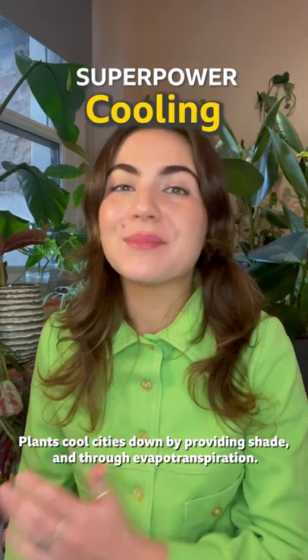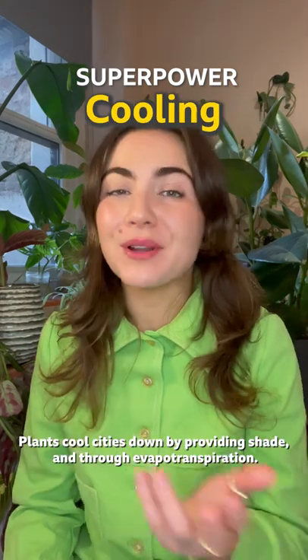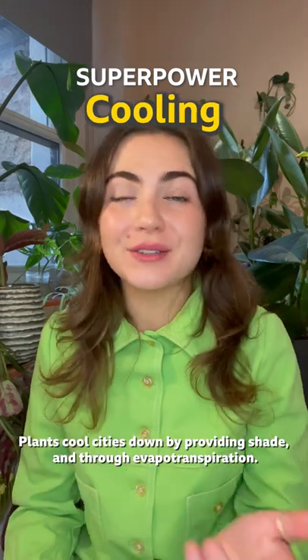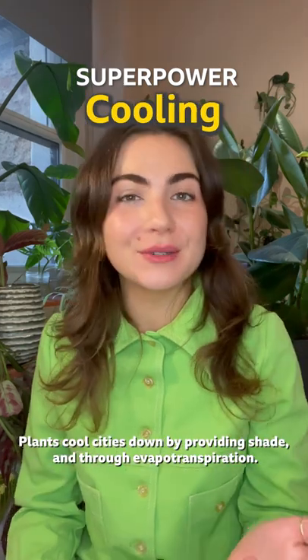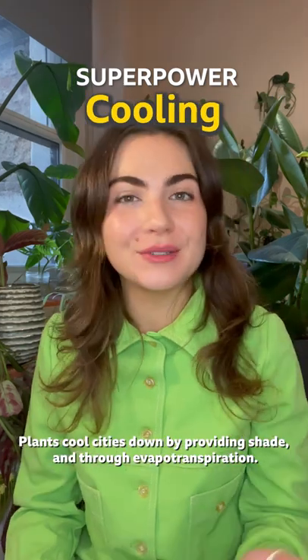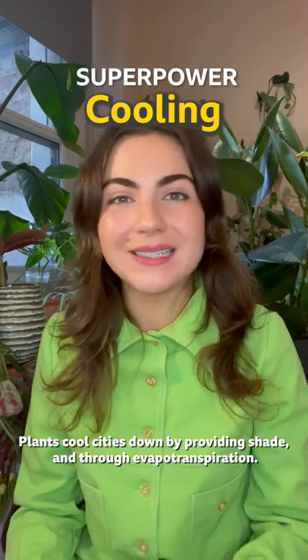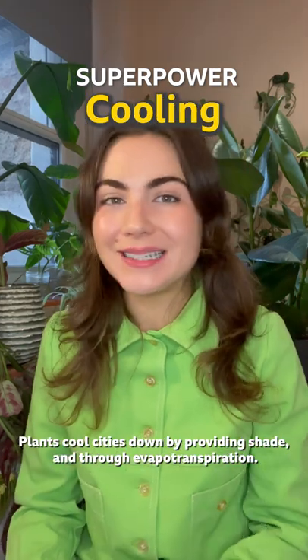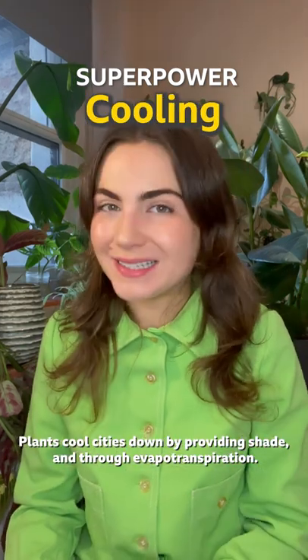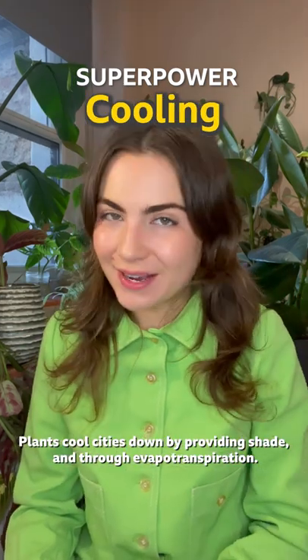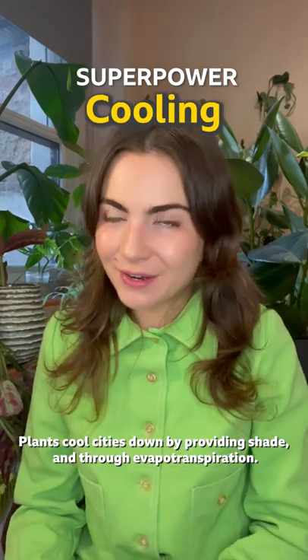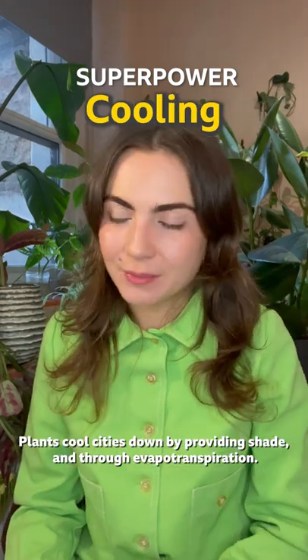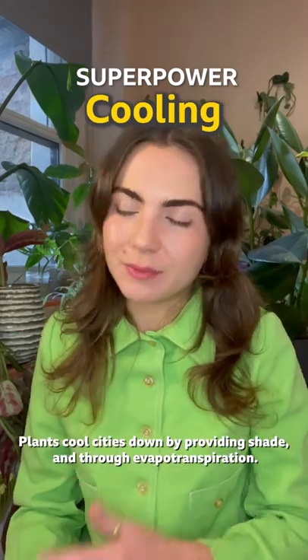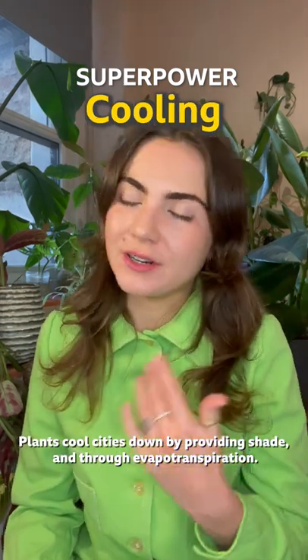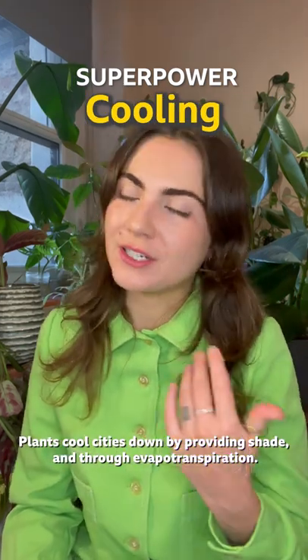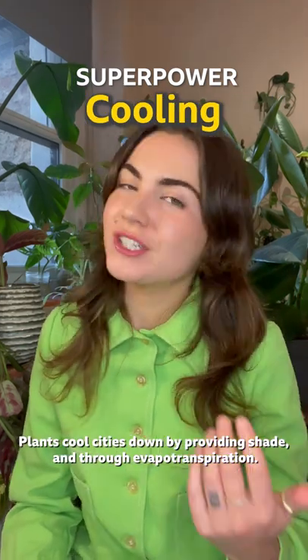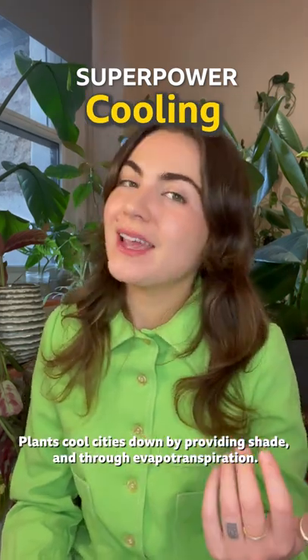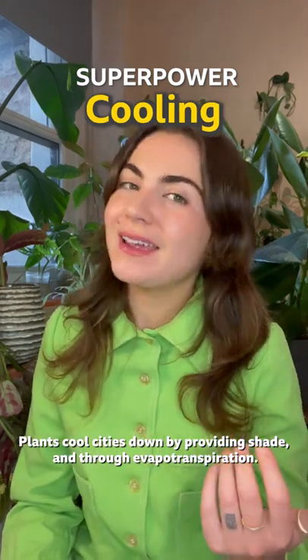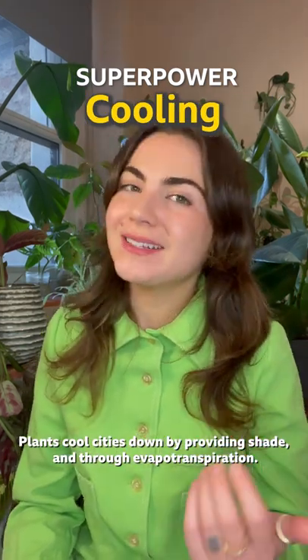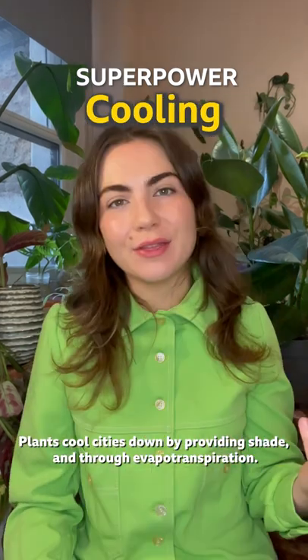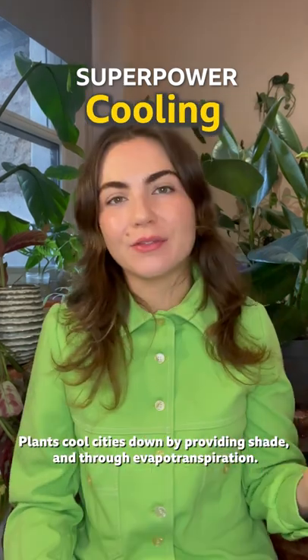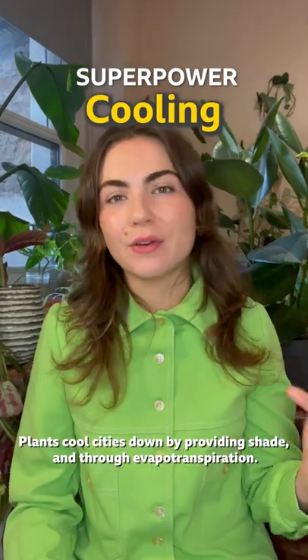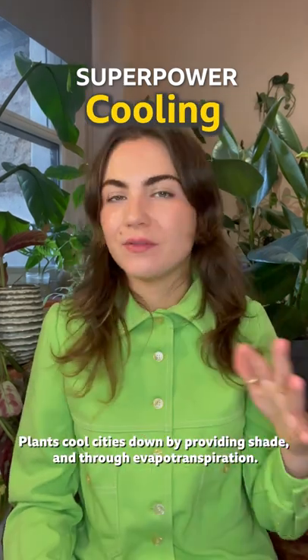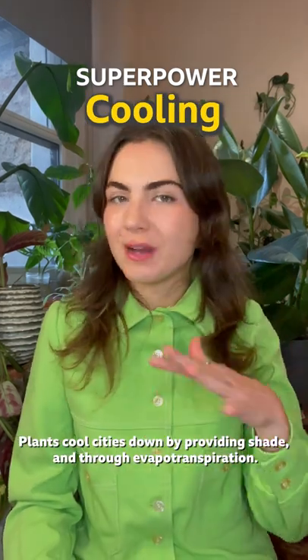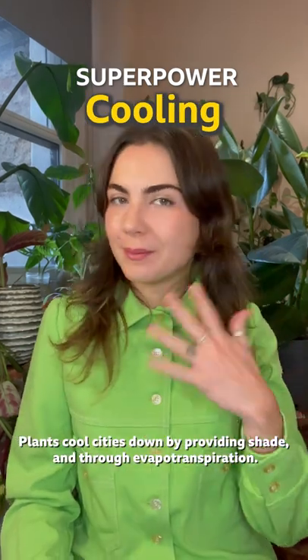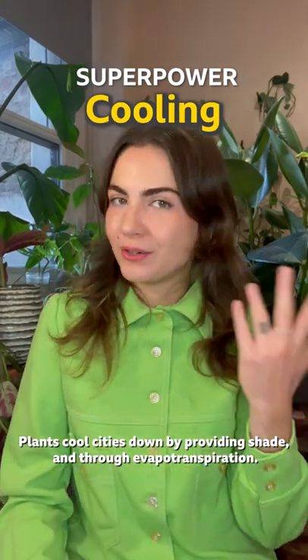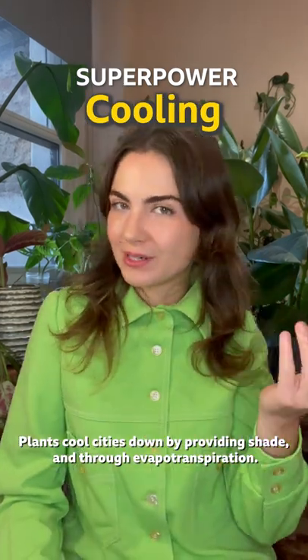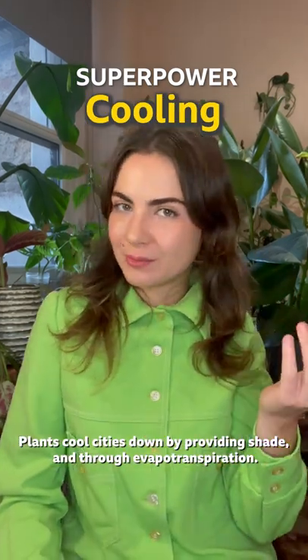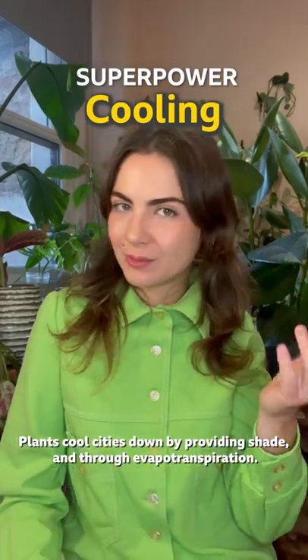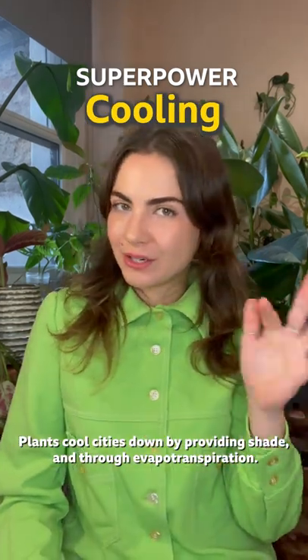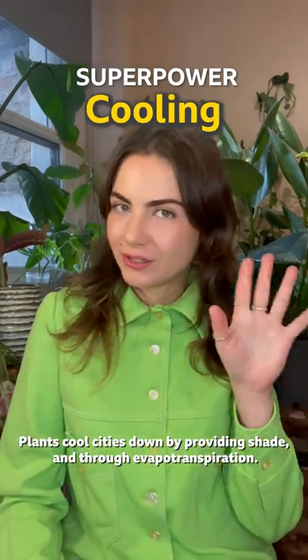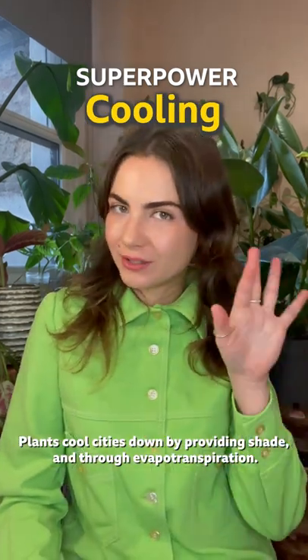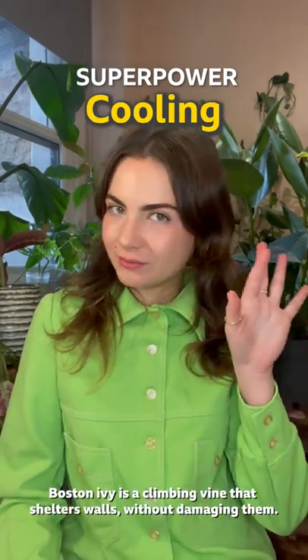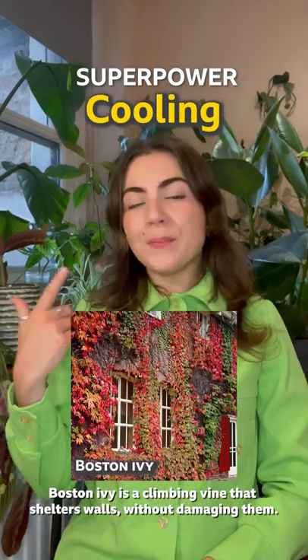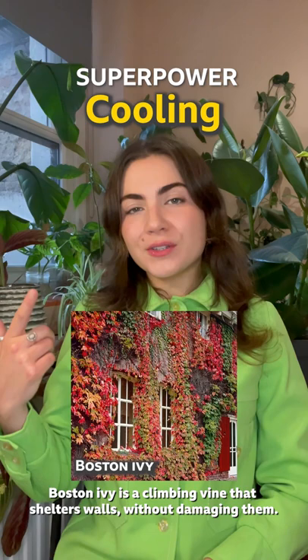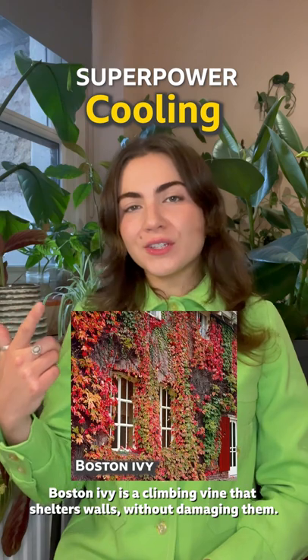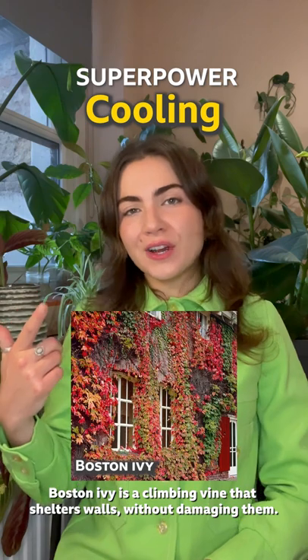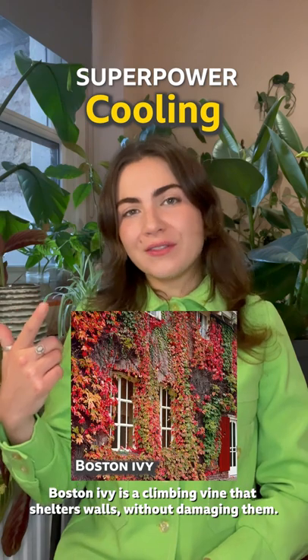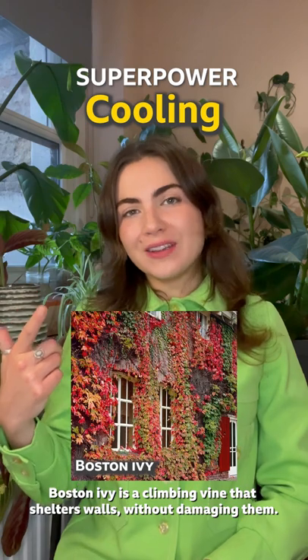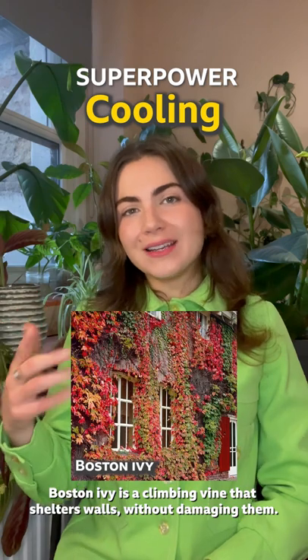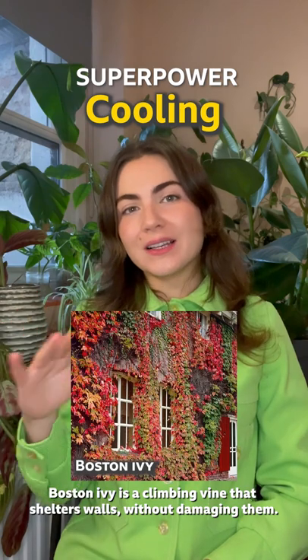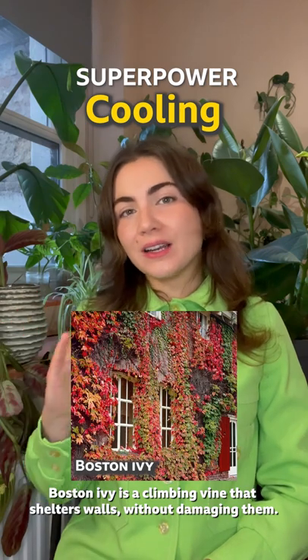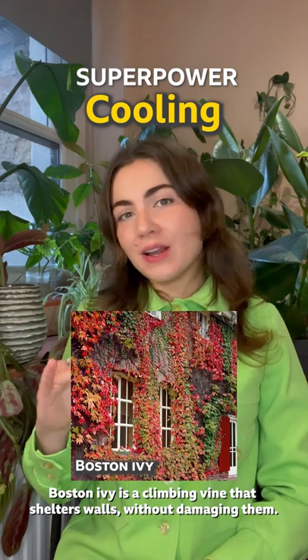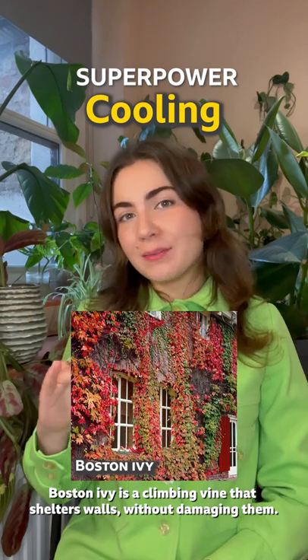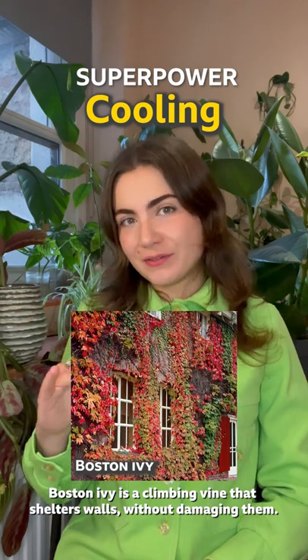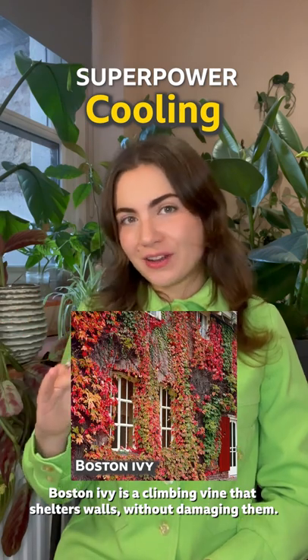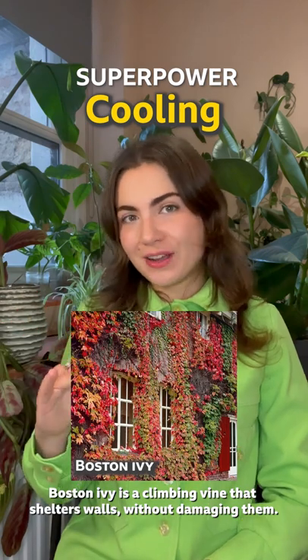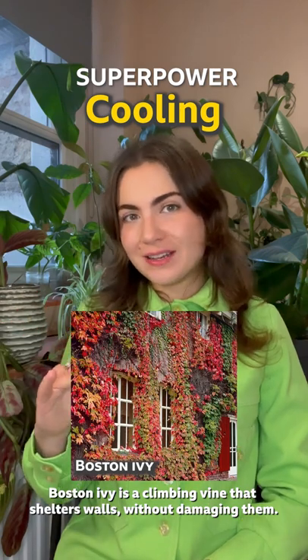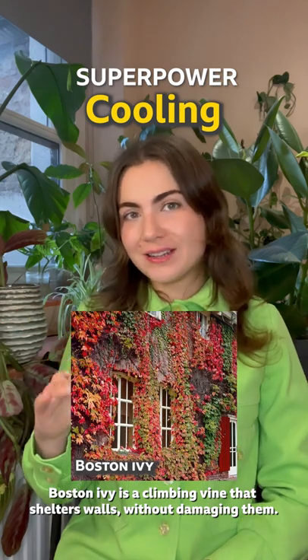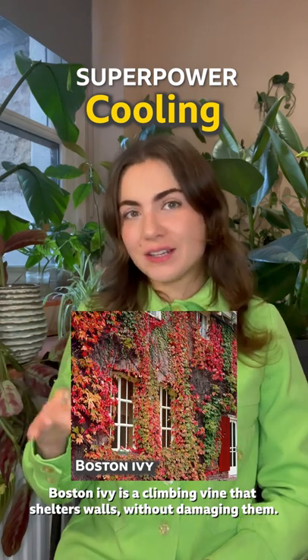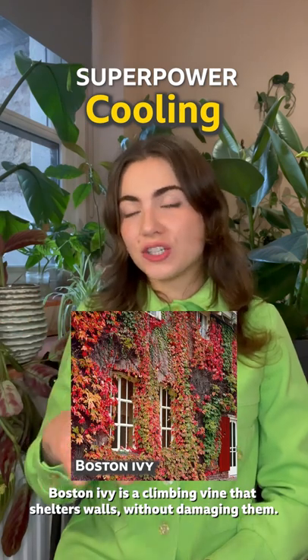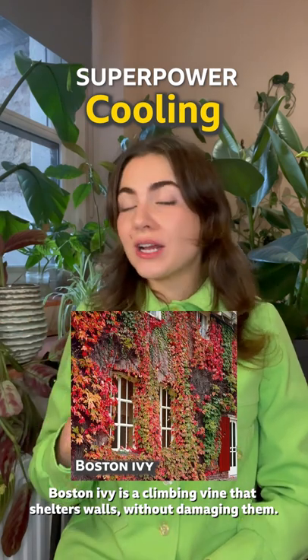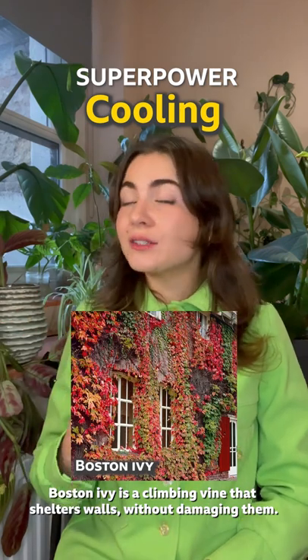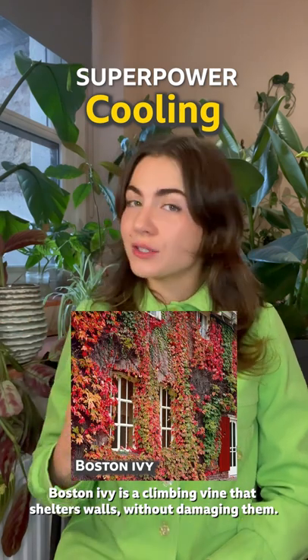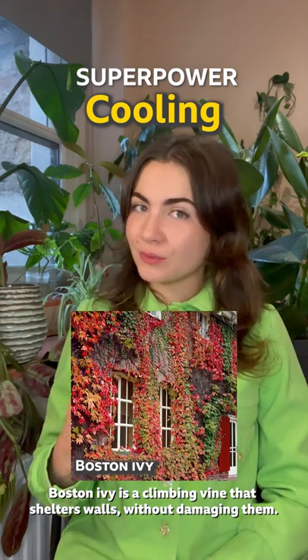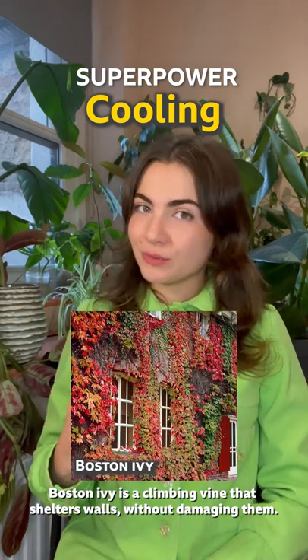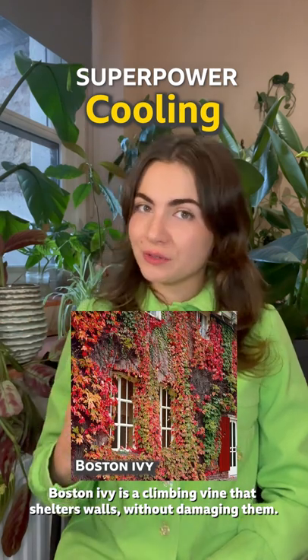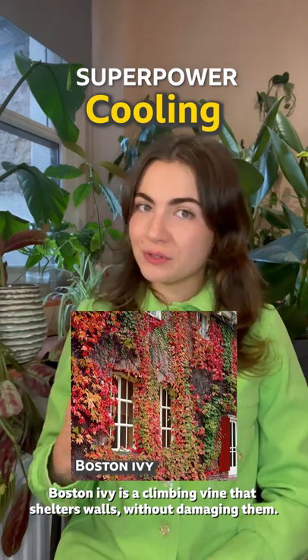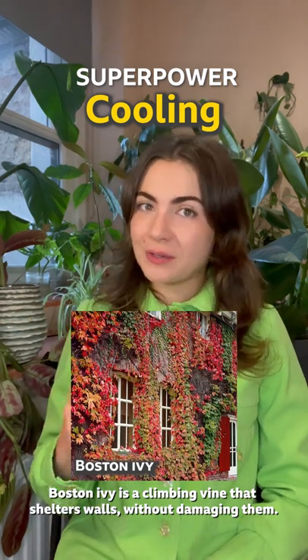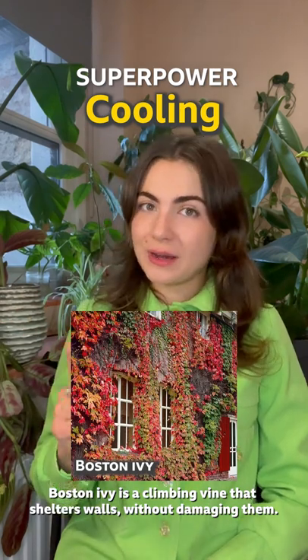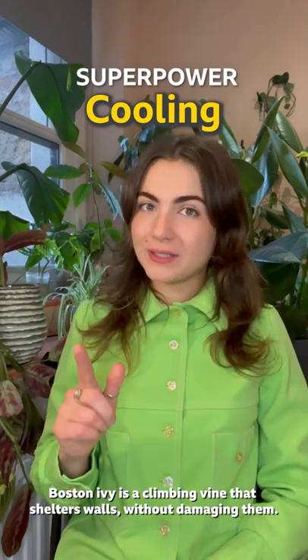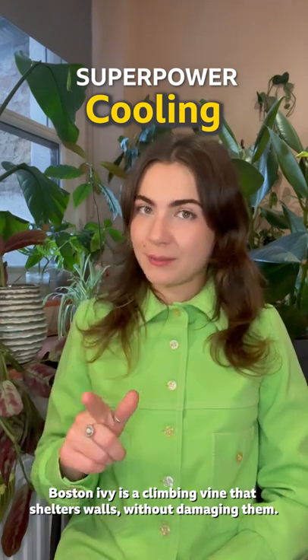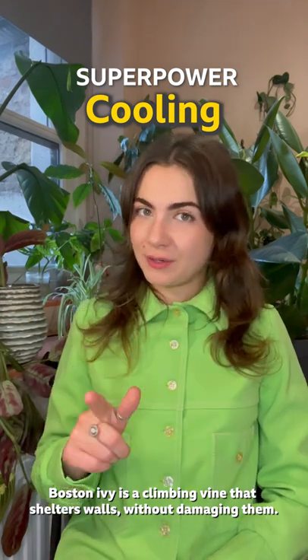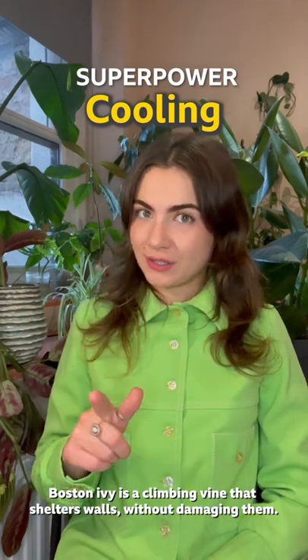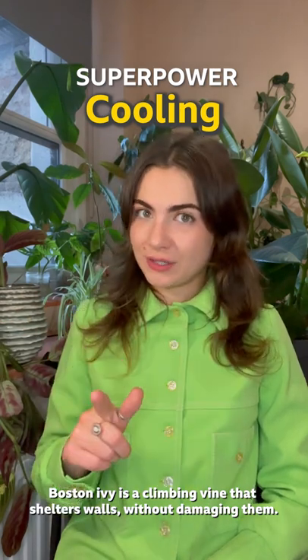Plants cool cities down by providing shade and through evapotranspiration. Boston Ivy is a climbing vine that shelters walls without damaging them.